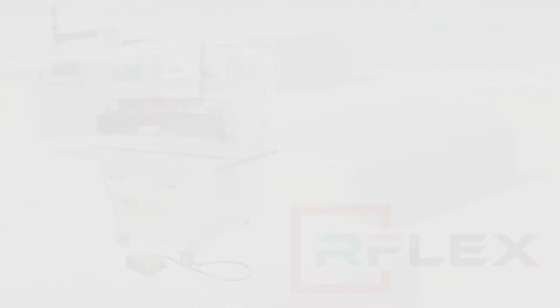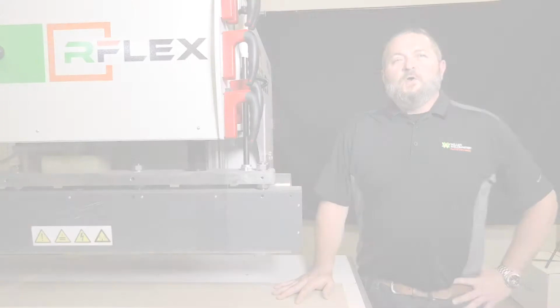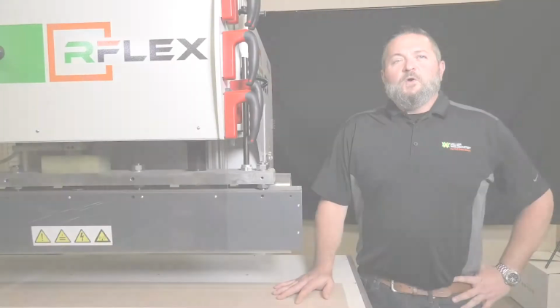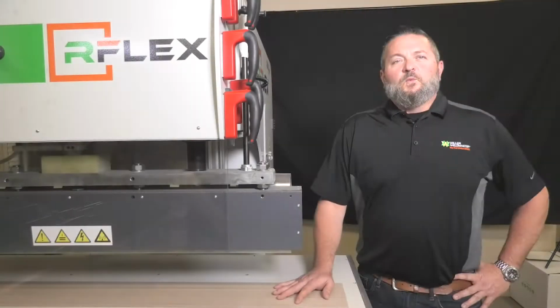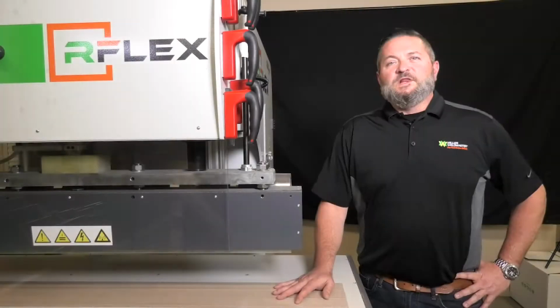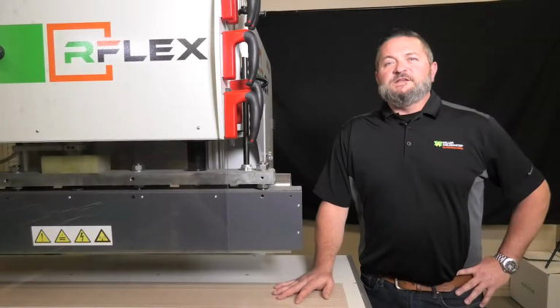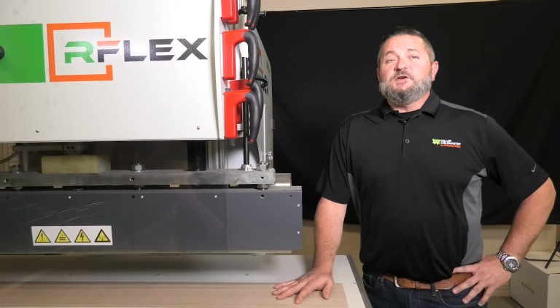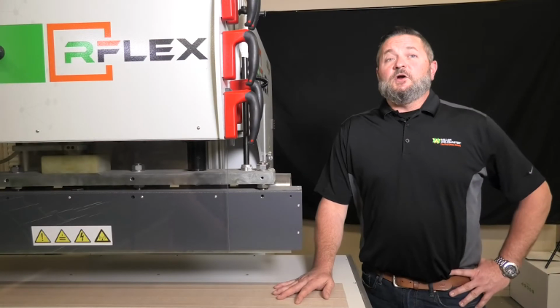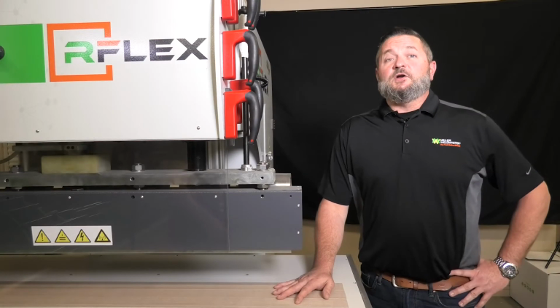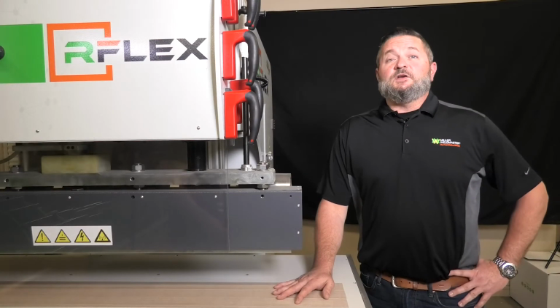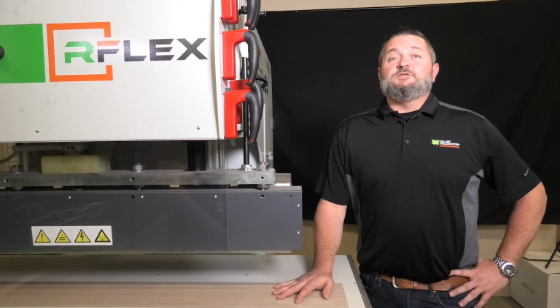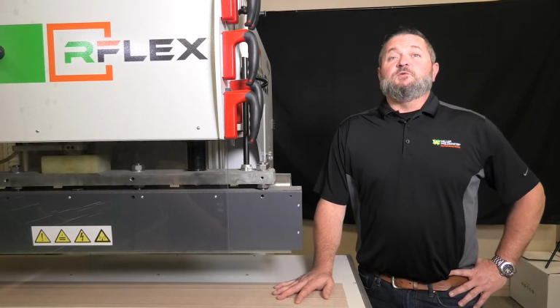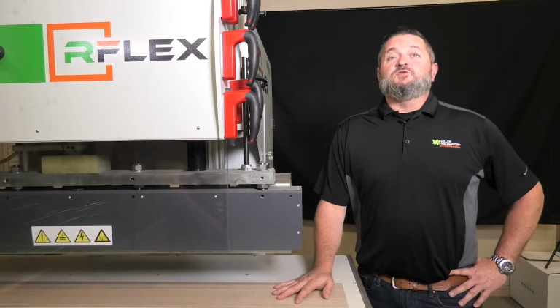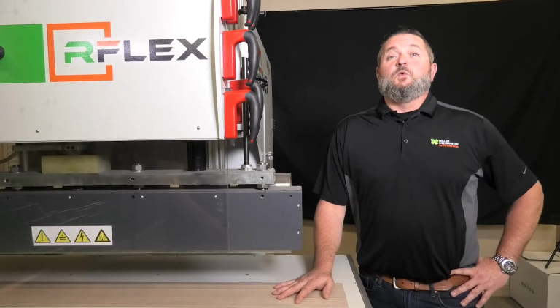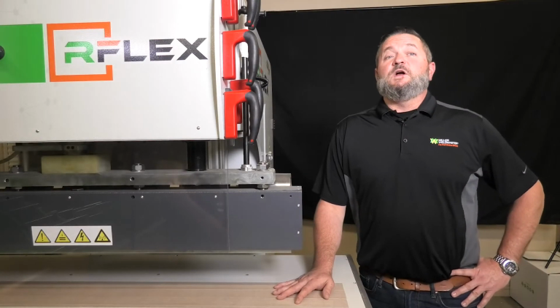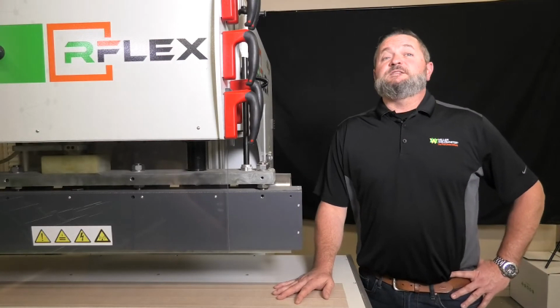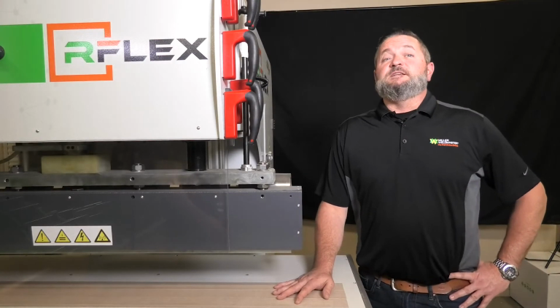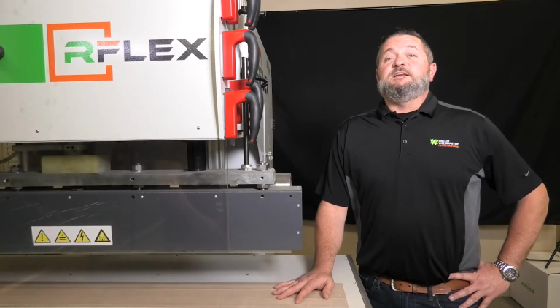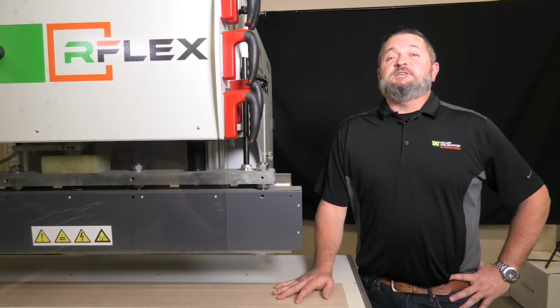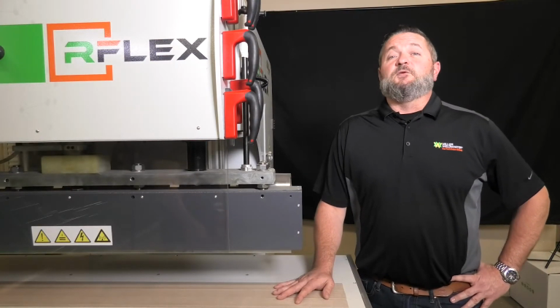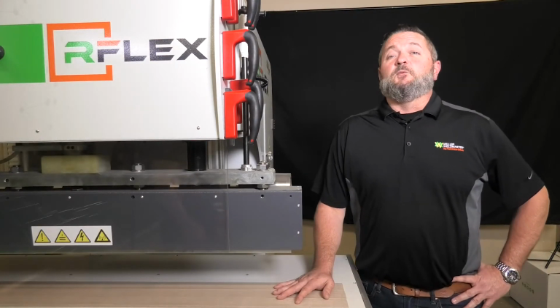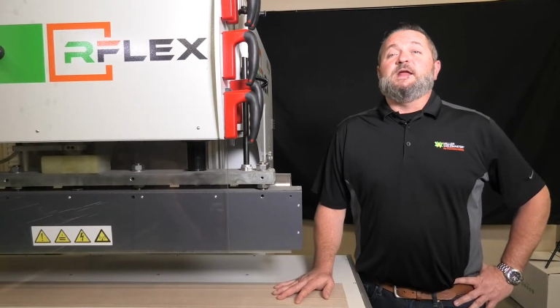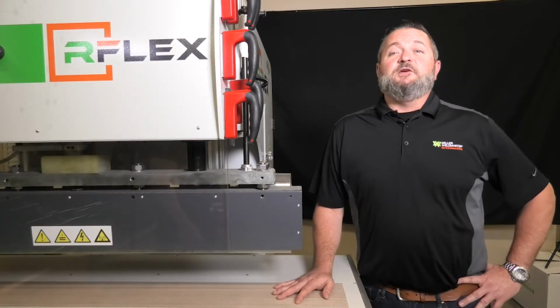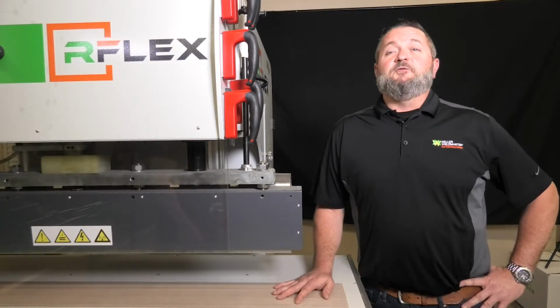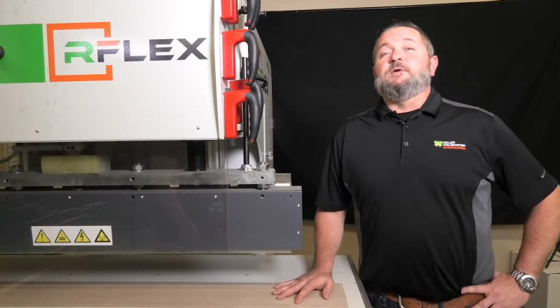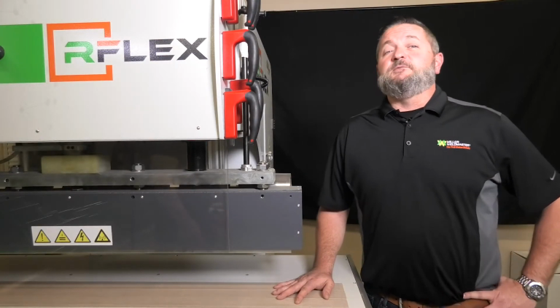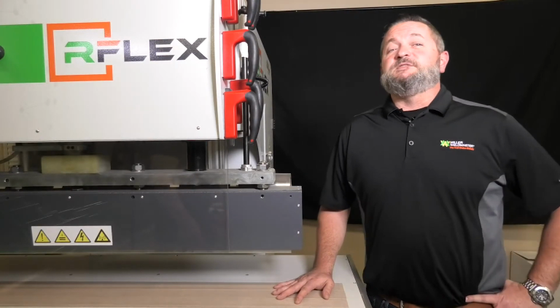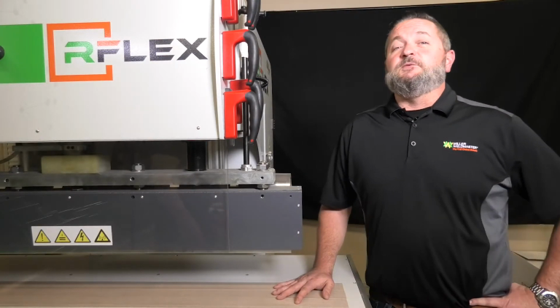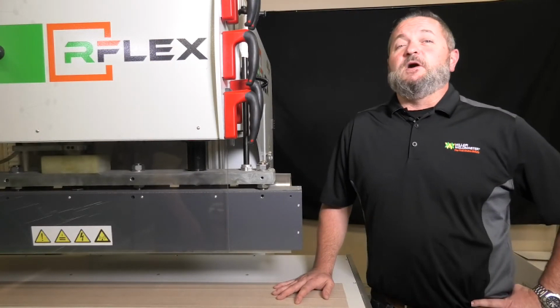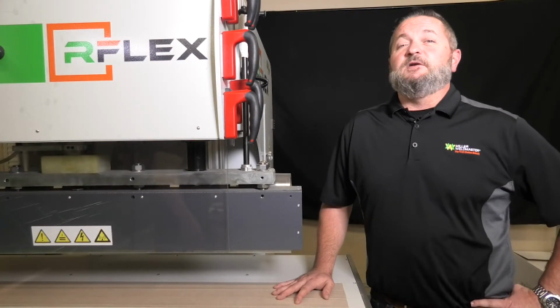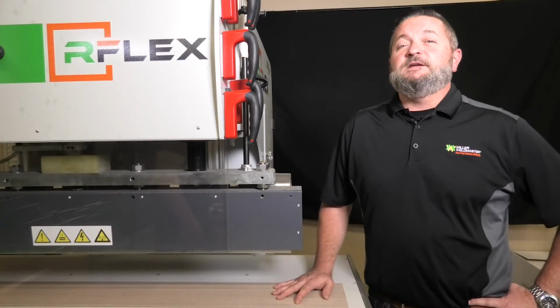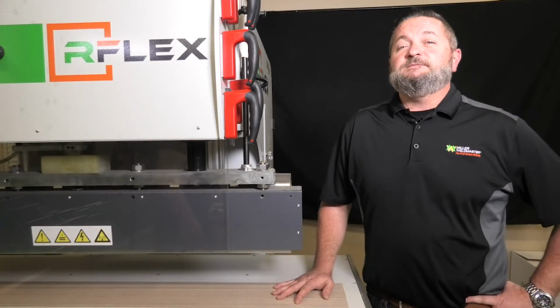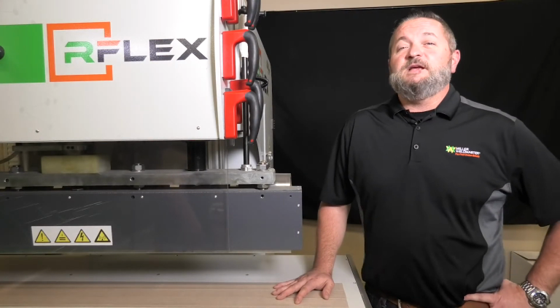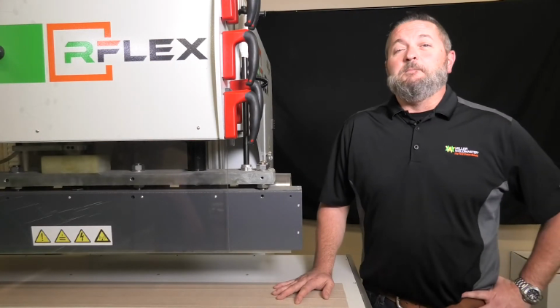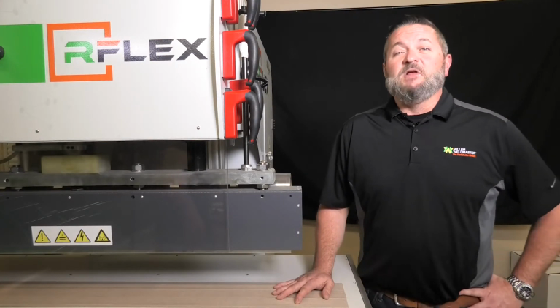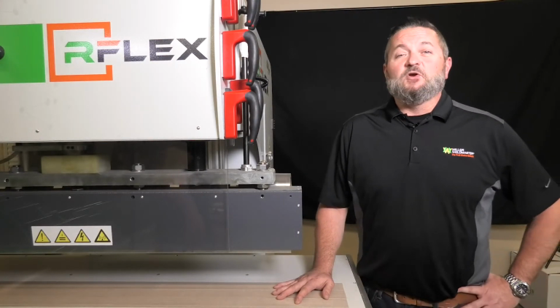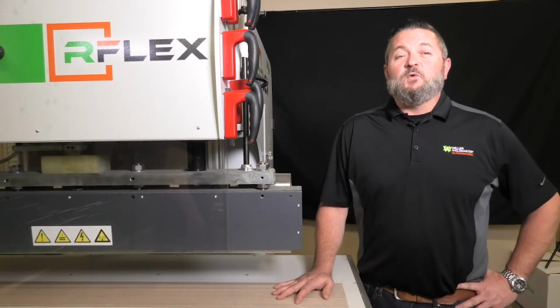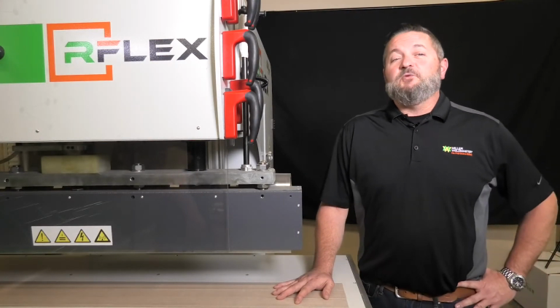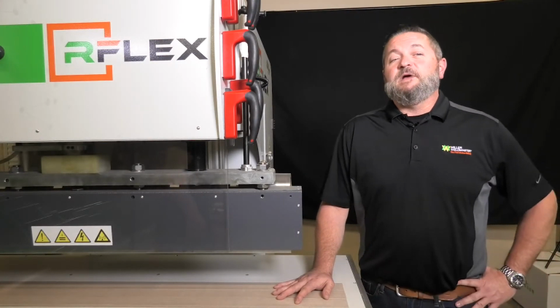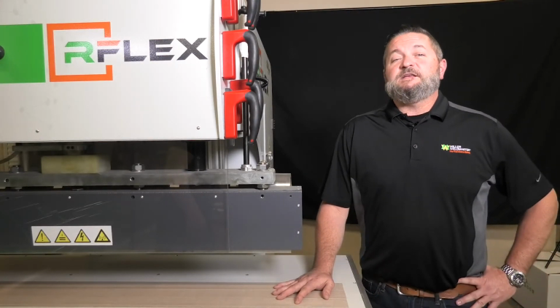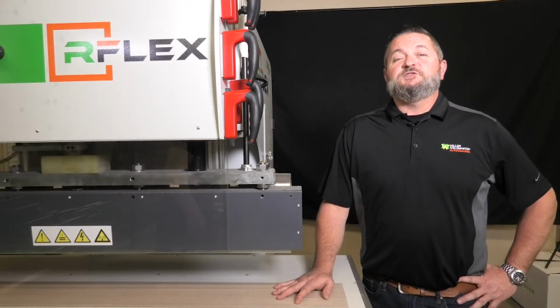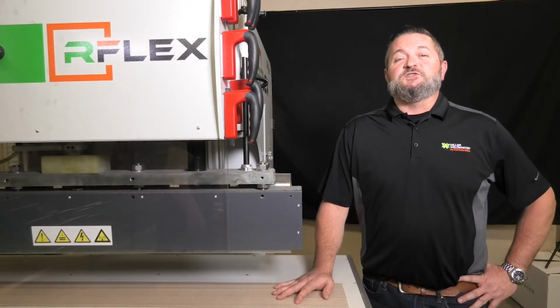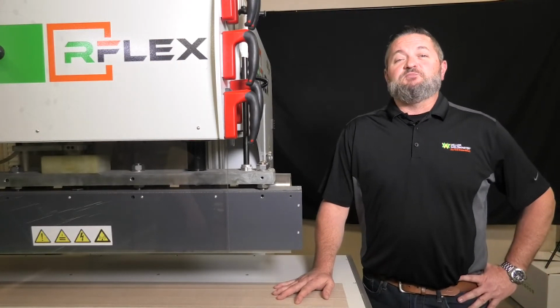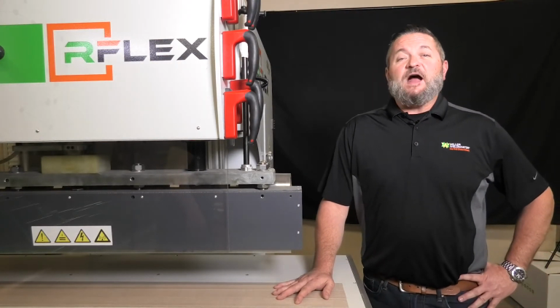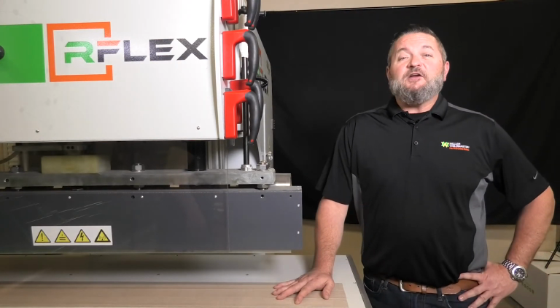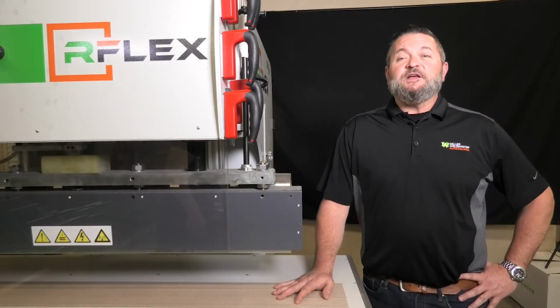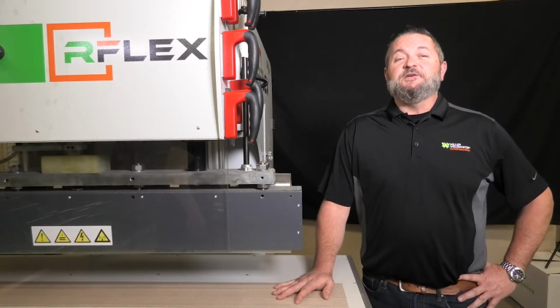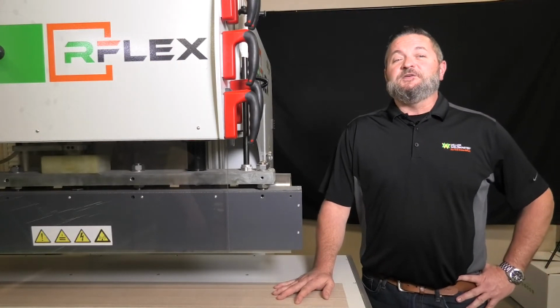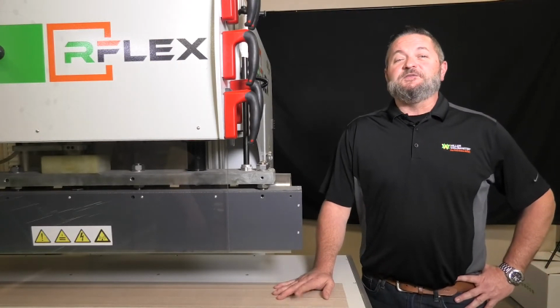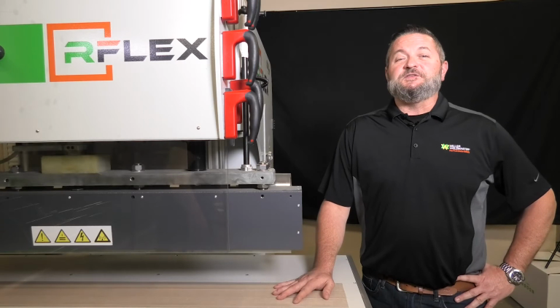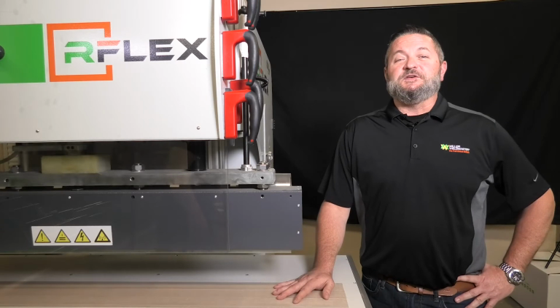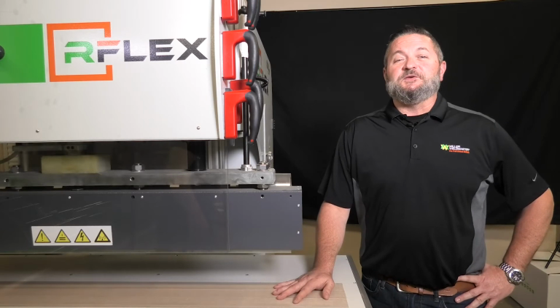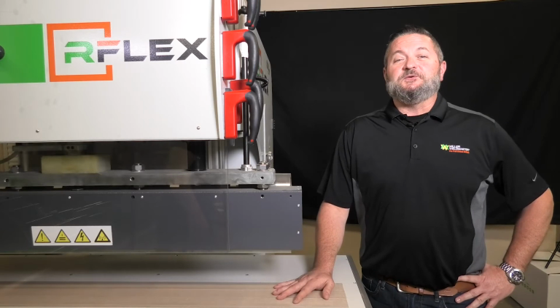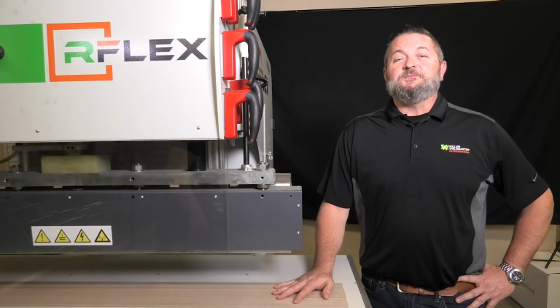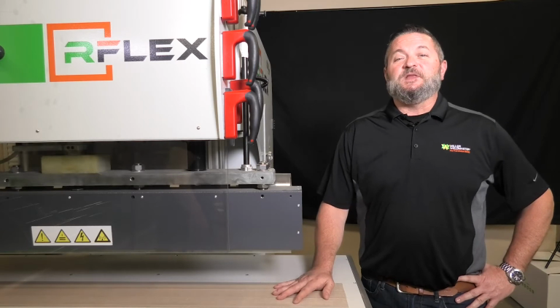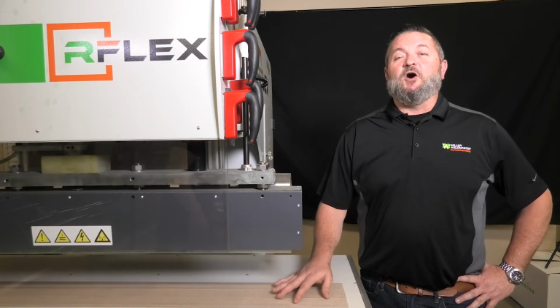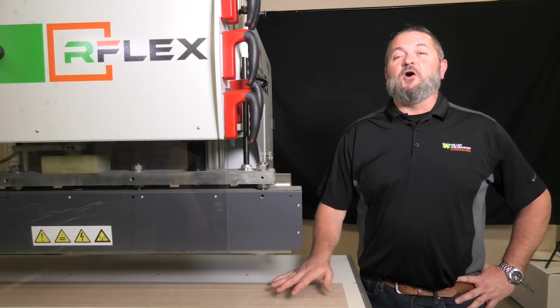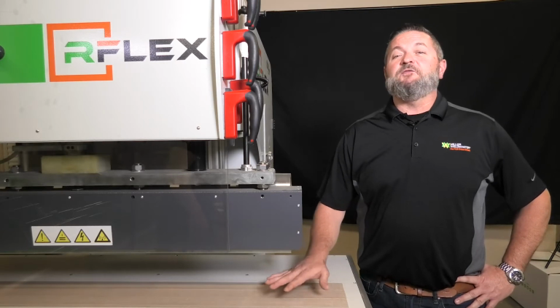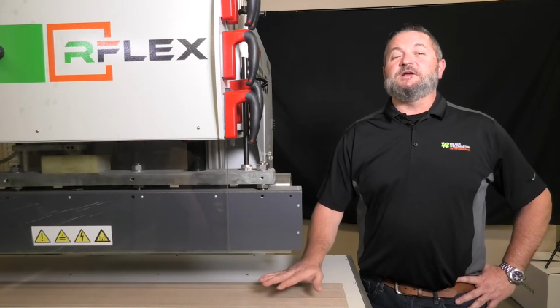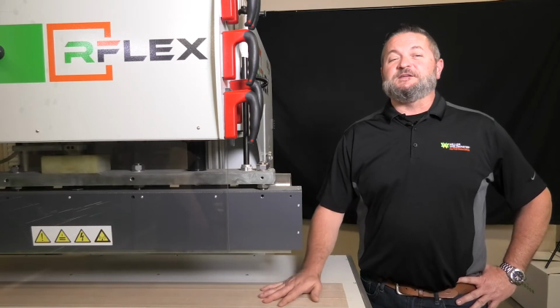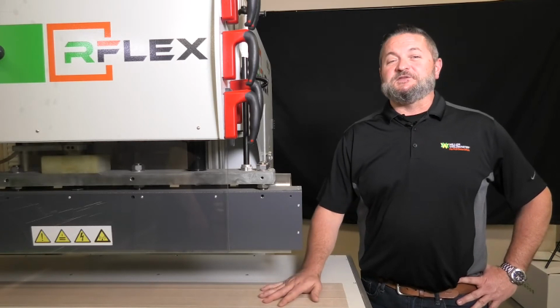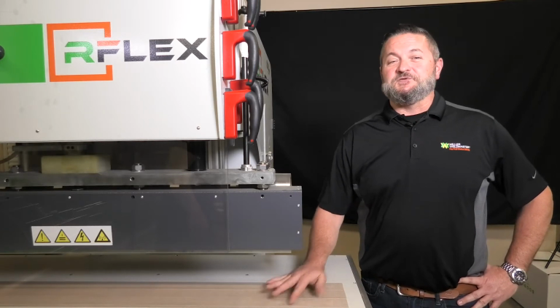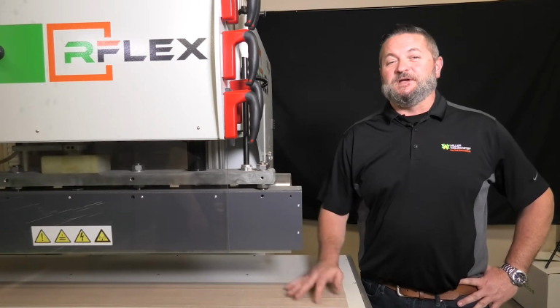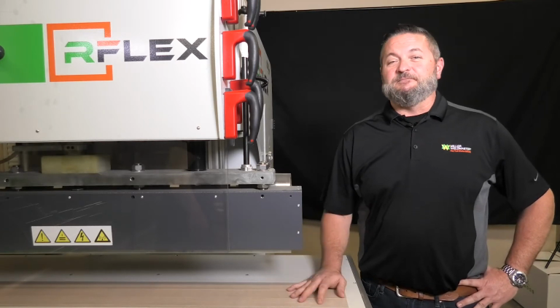We listen to our customers' wants and needs for radio frequency welding, and Miller Weldmaster is proud to introduce to you the Arflex Xtreme.